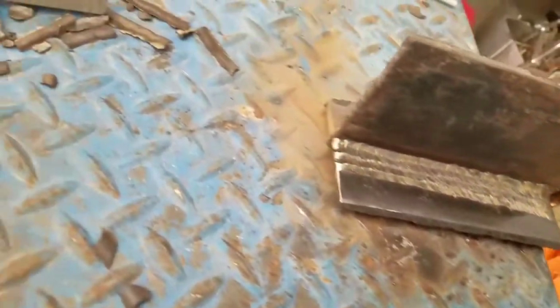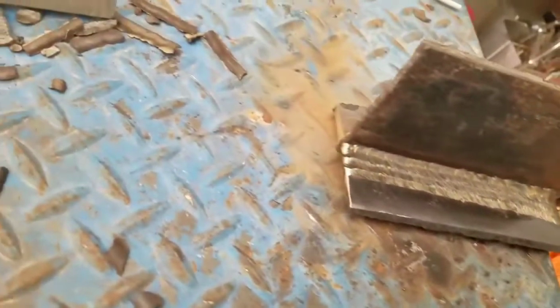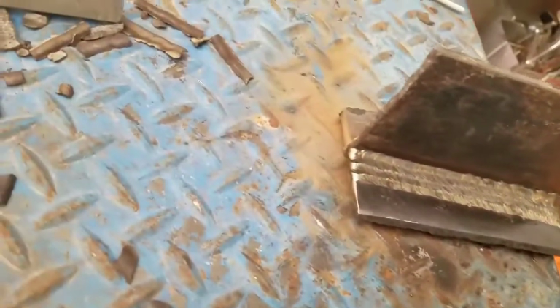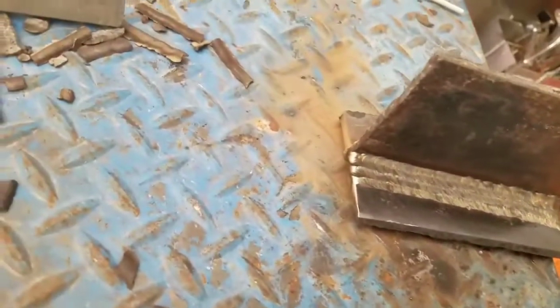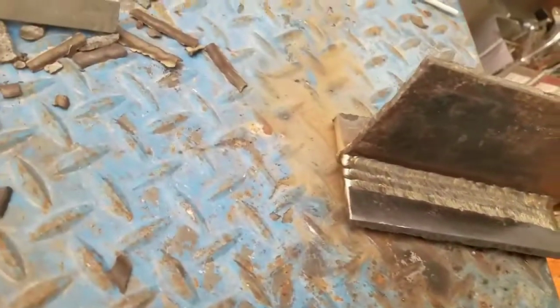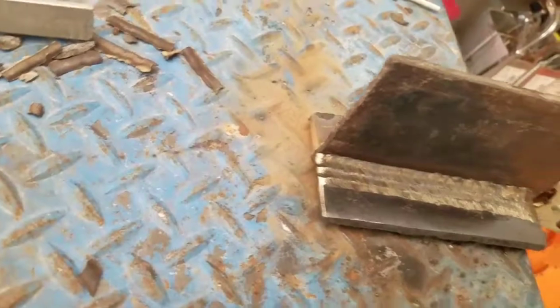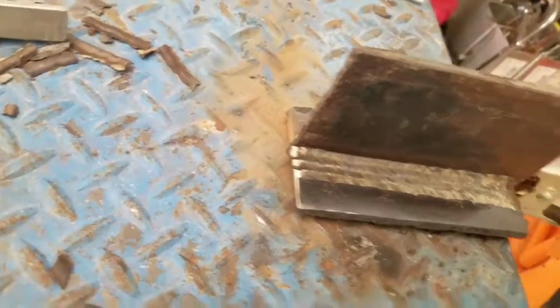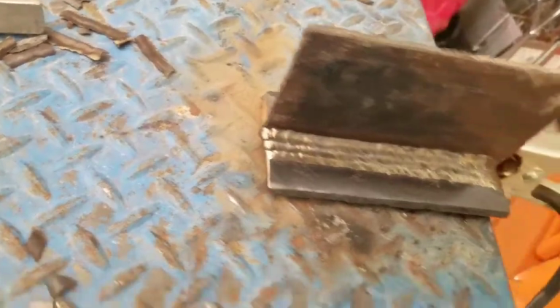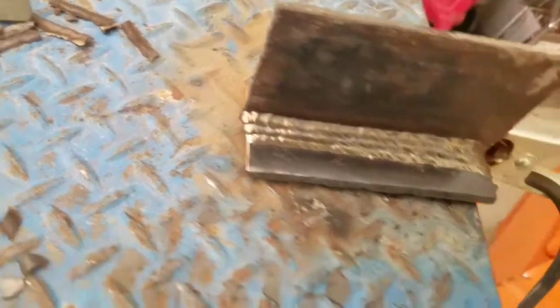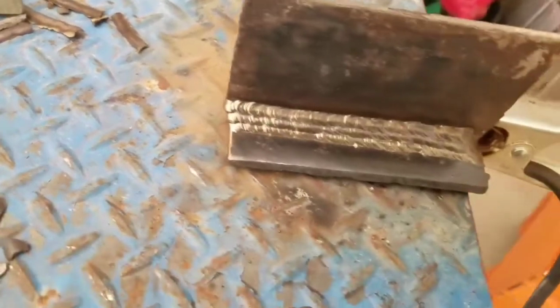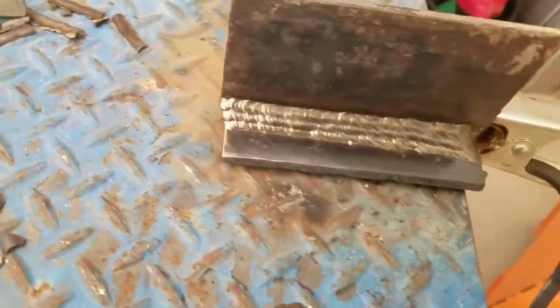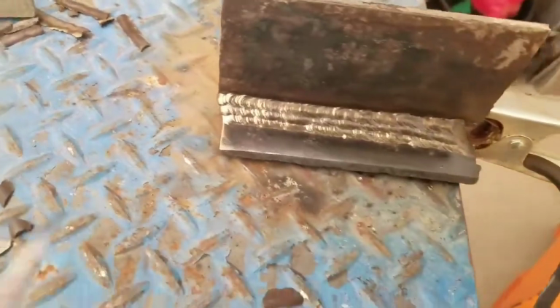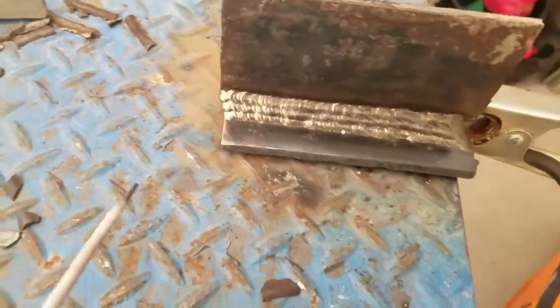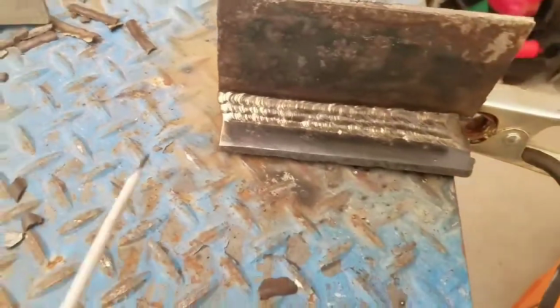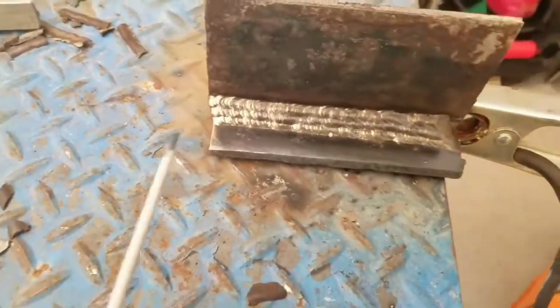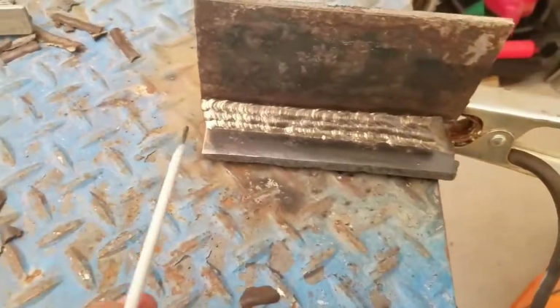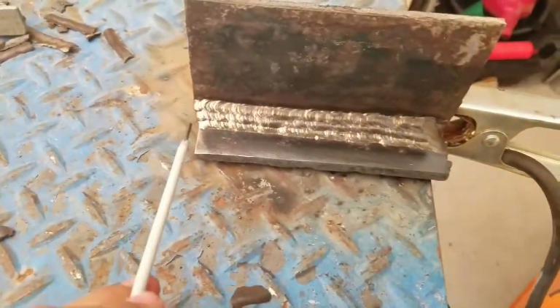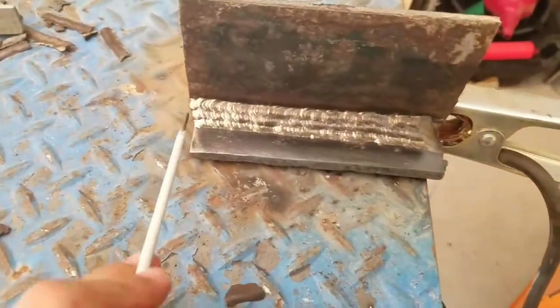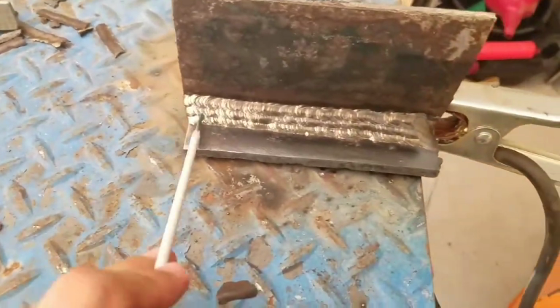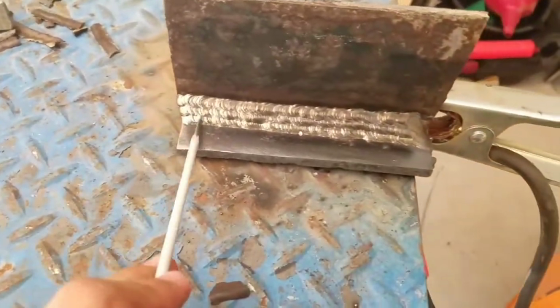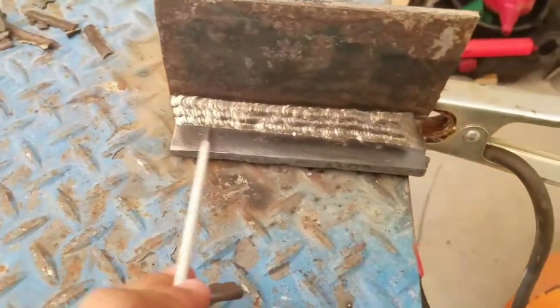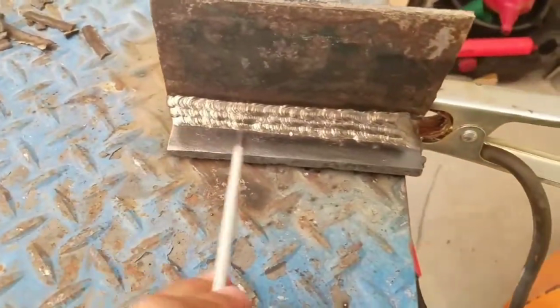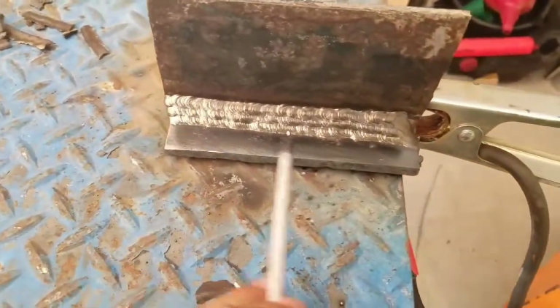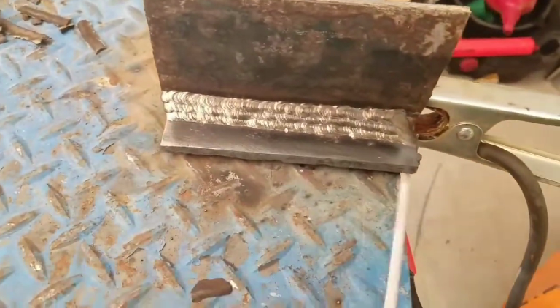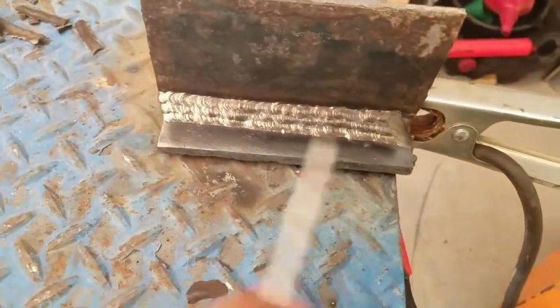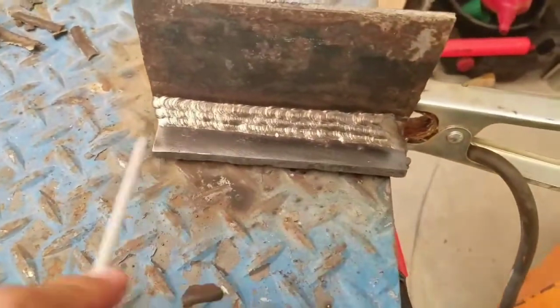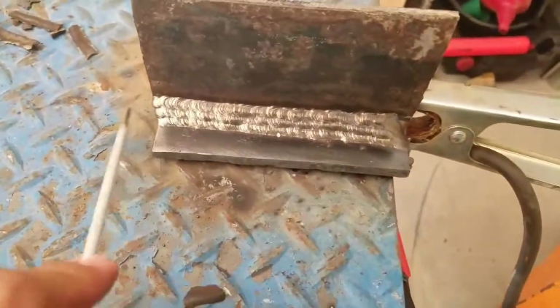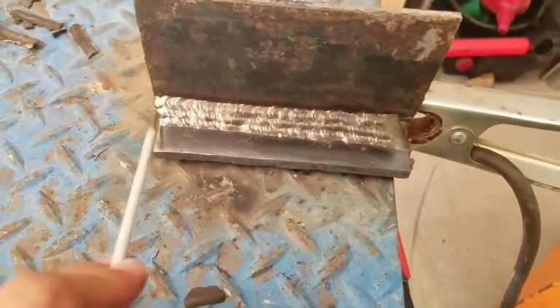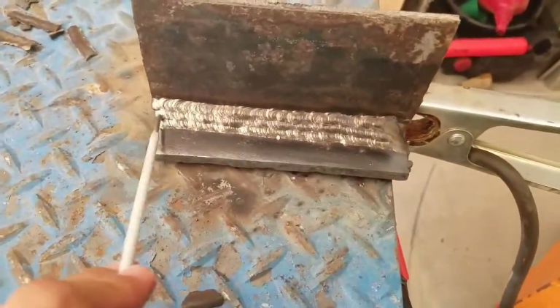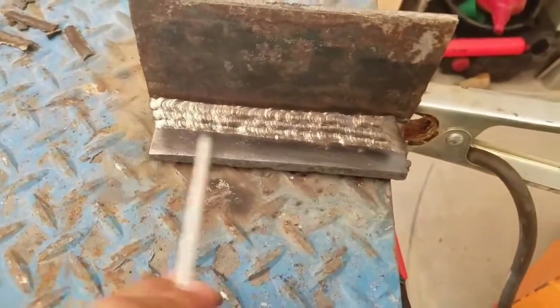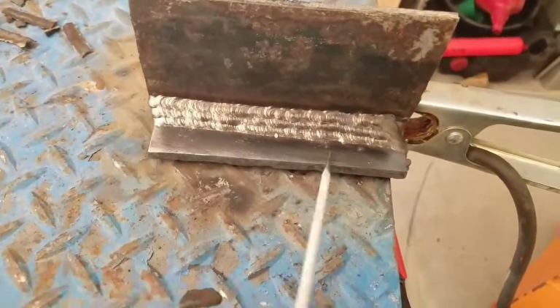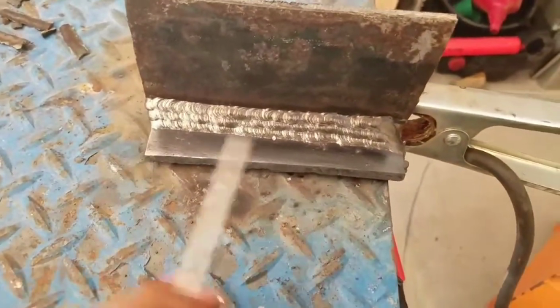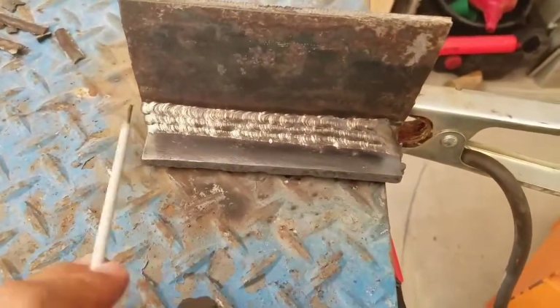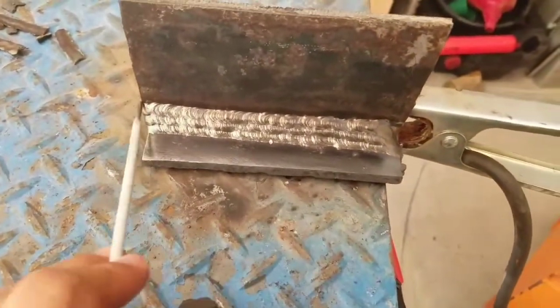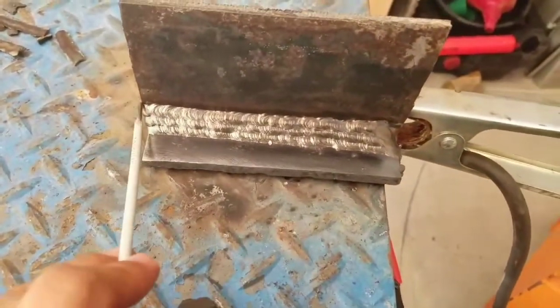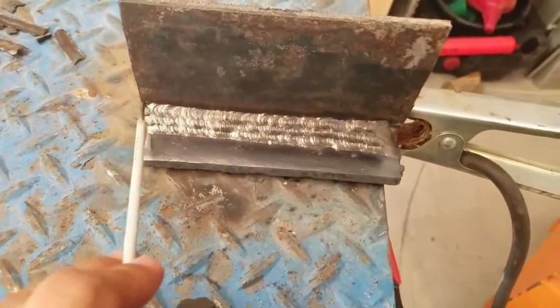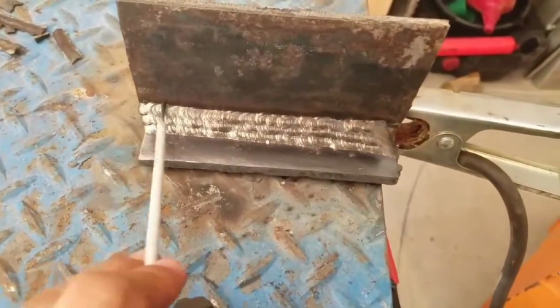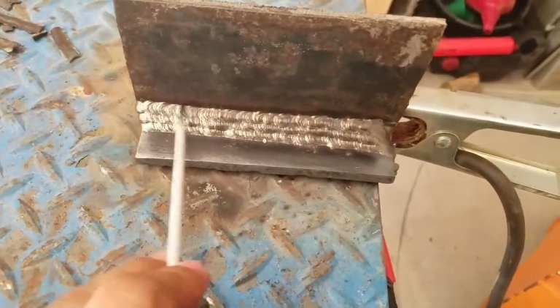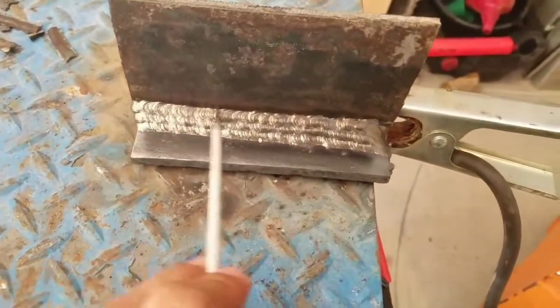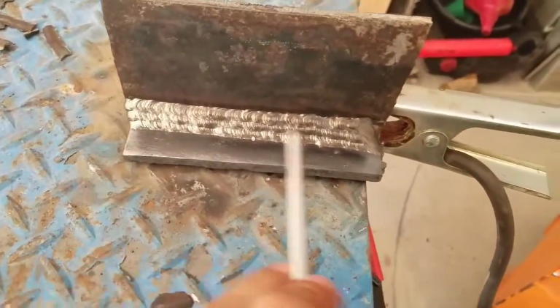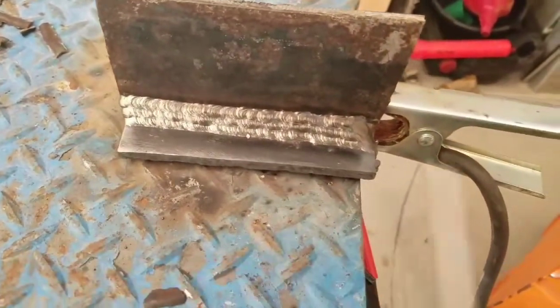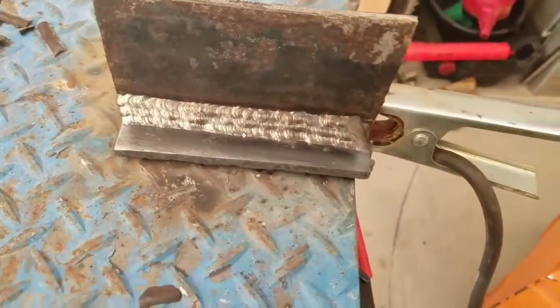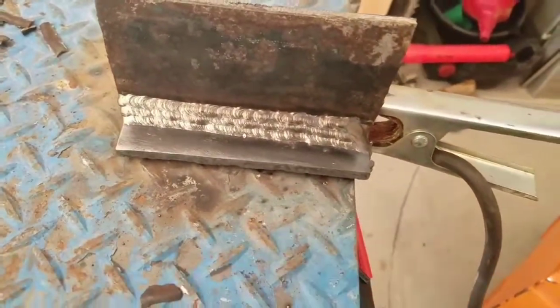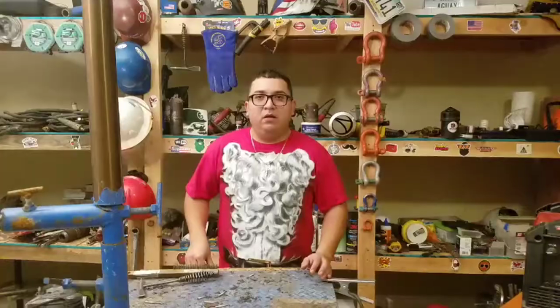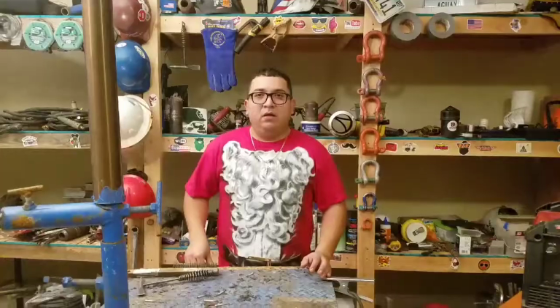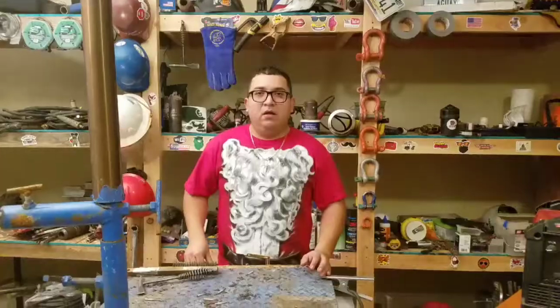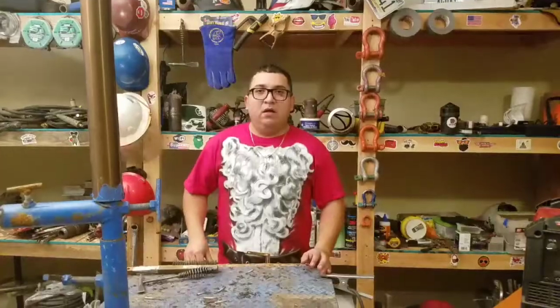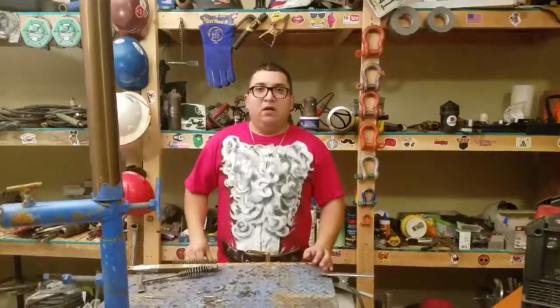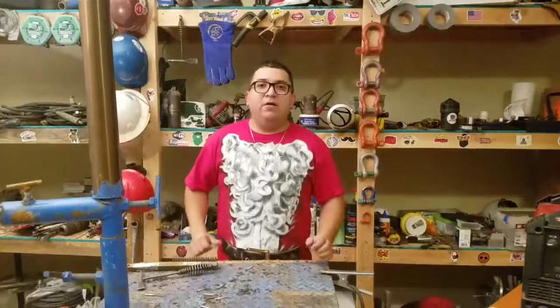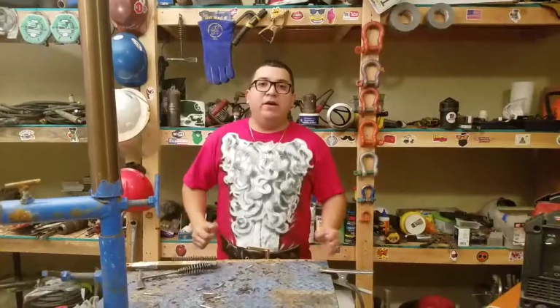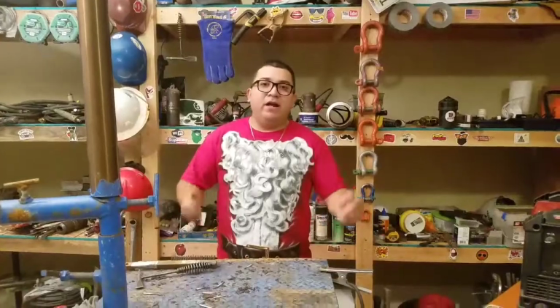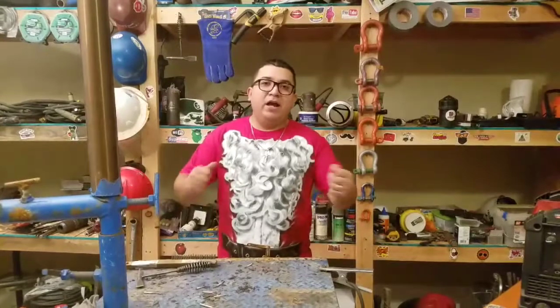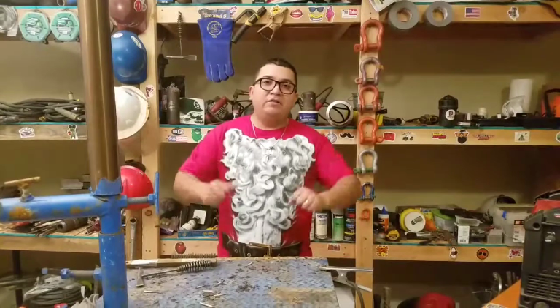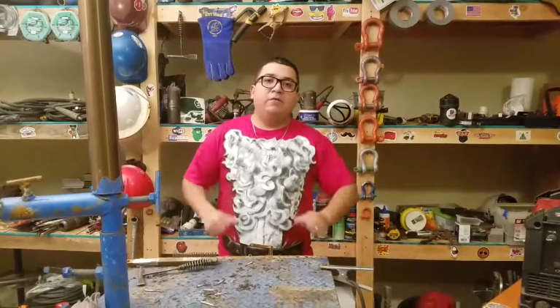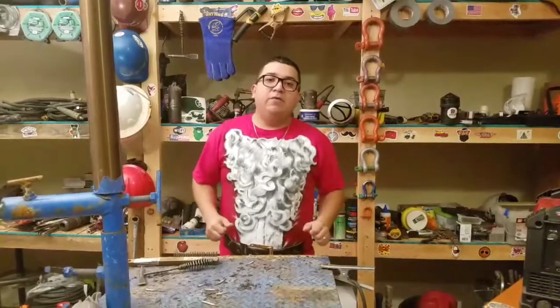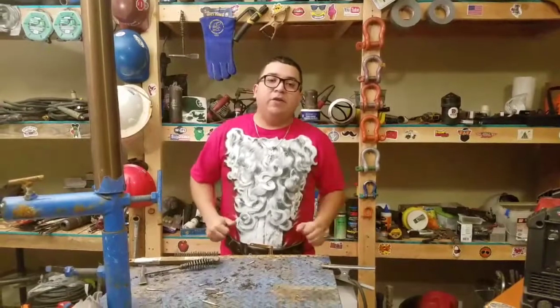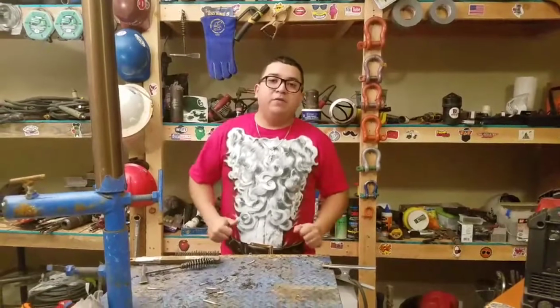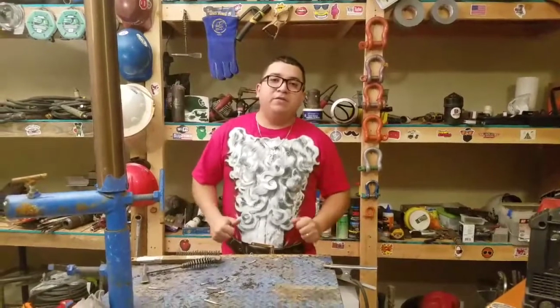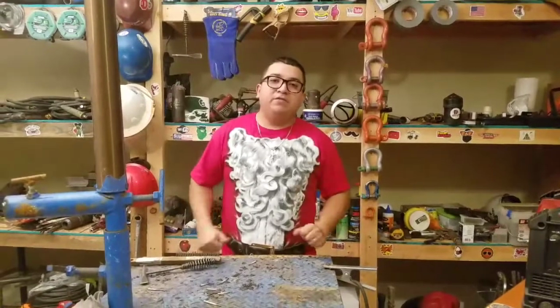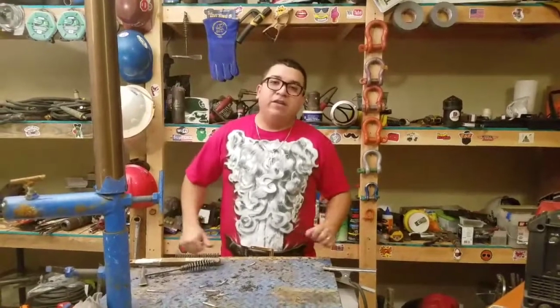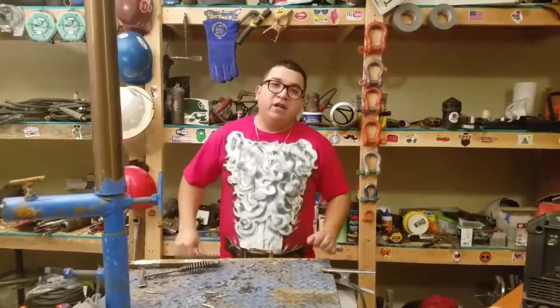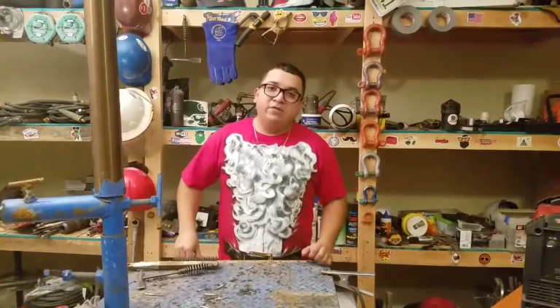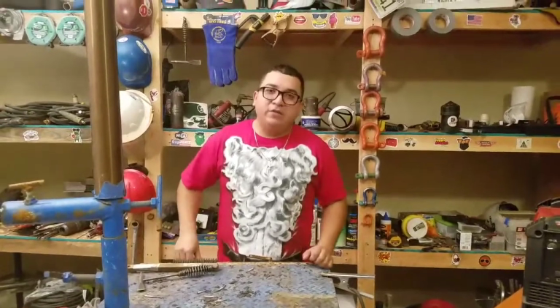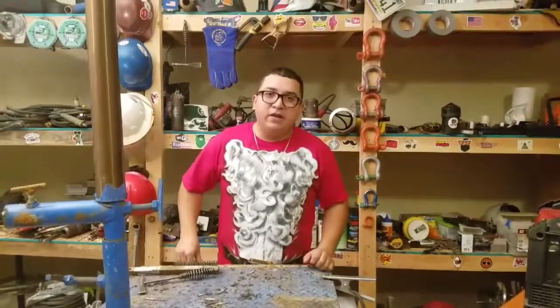It looks all right, not too shabby. We're going to clean it real good with a wire brush and show you guys how it looks. That's one, two, three, four, five, six passes — that's what six passes look like. That was the 2F, all right.